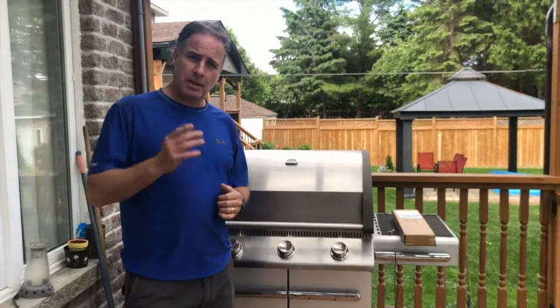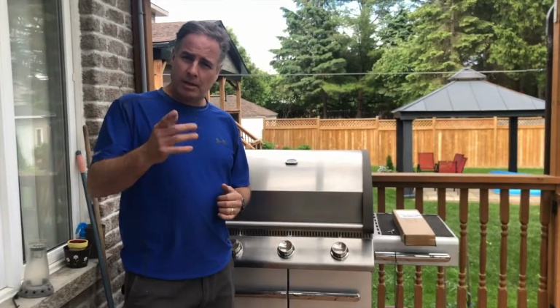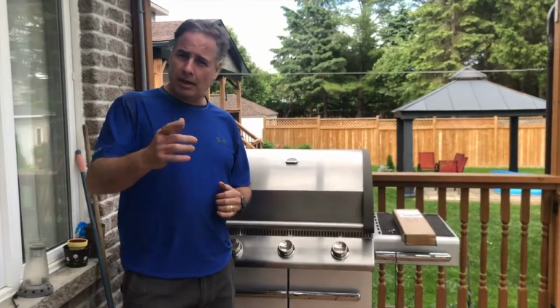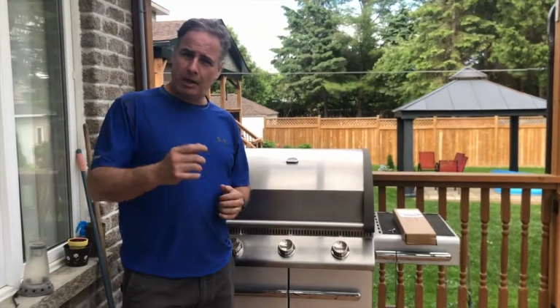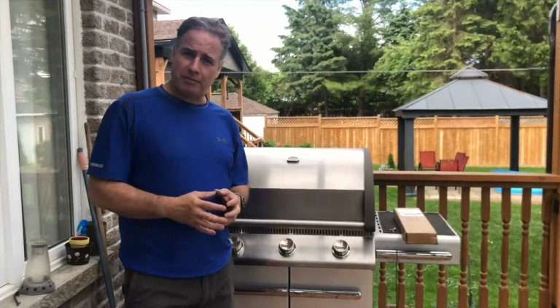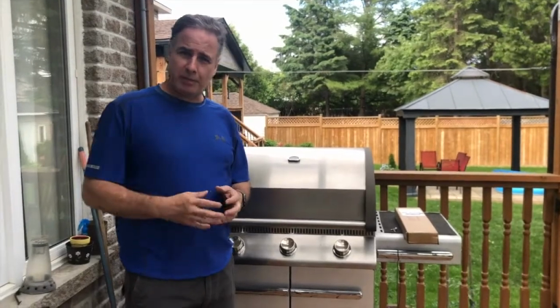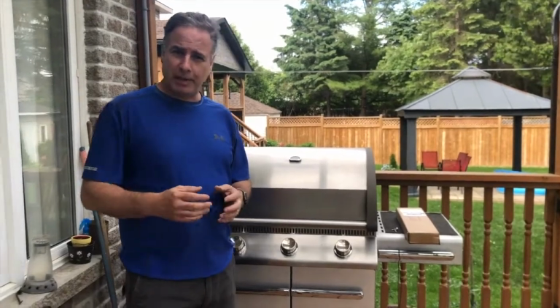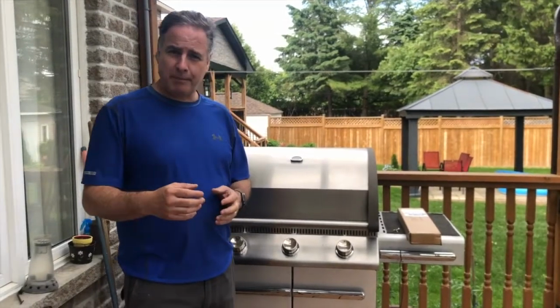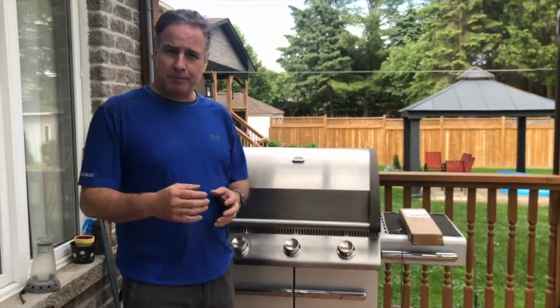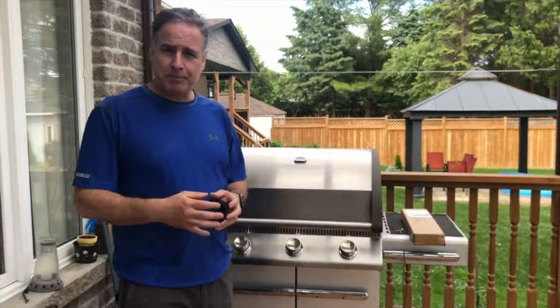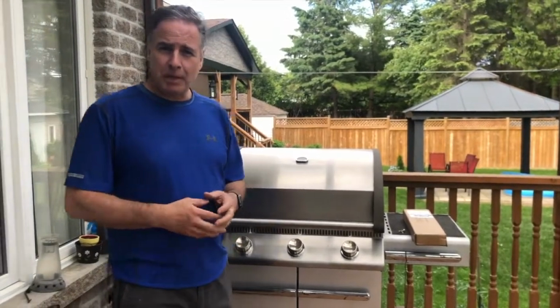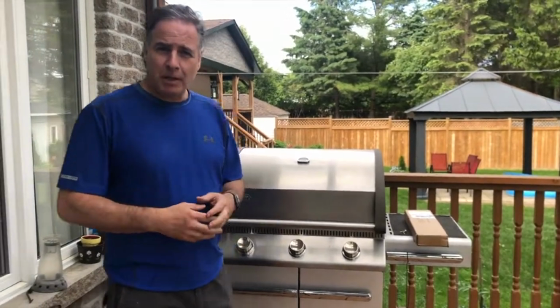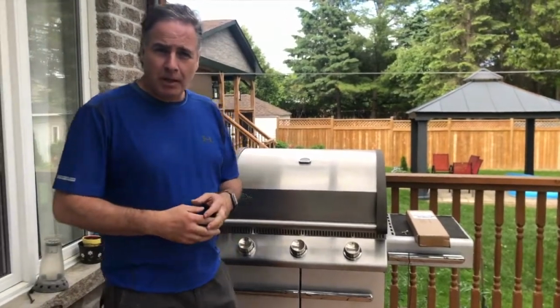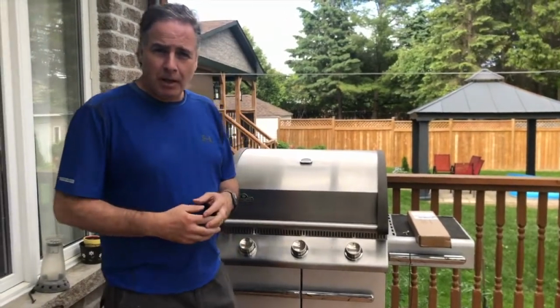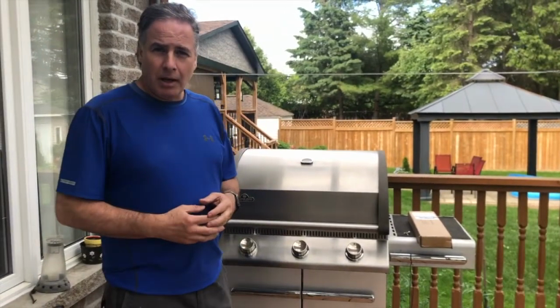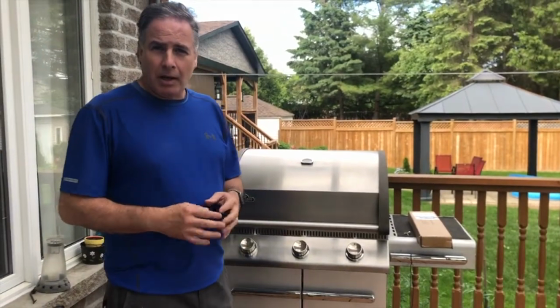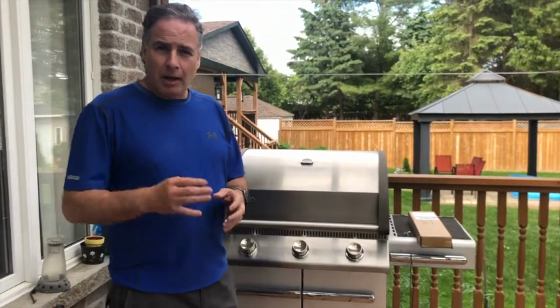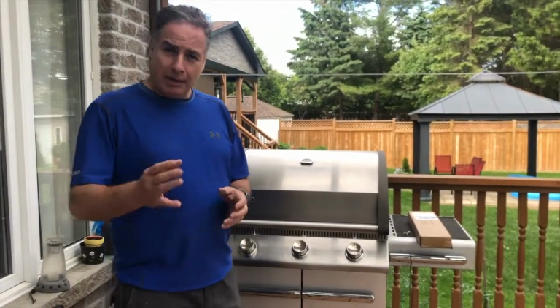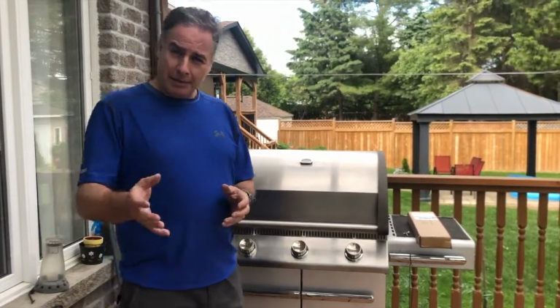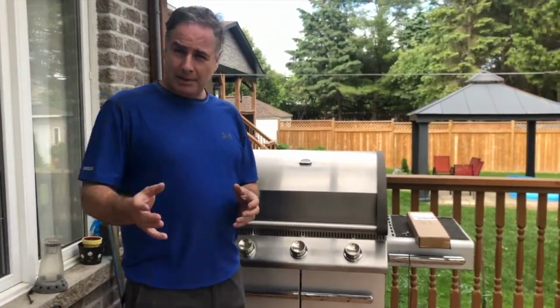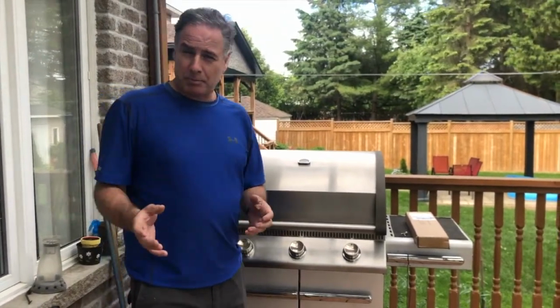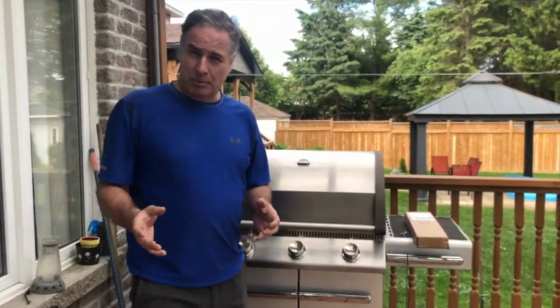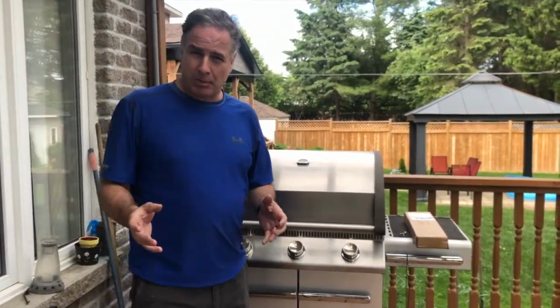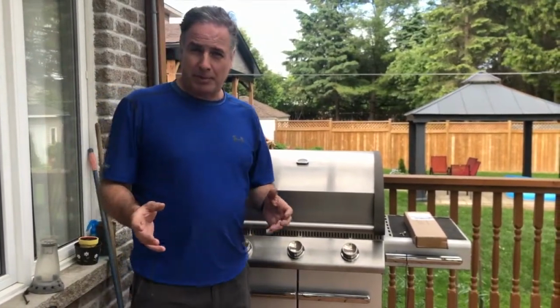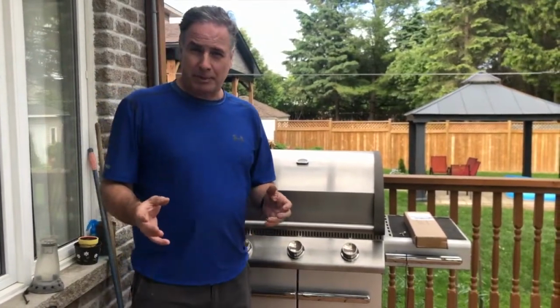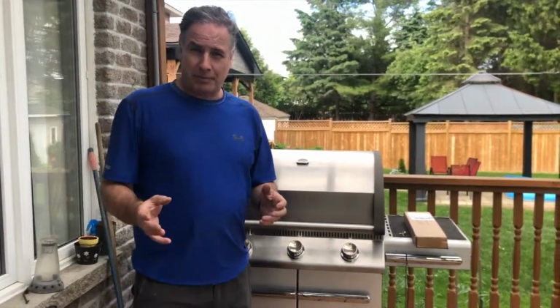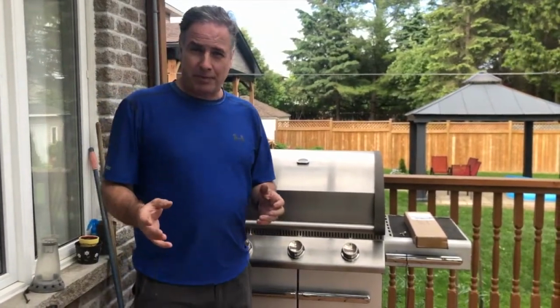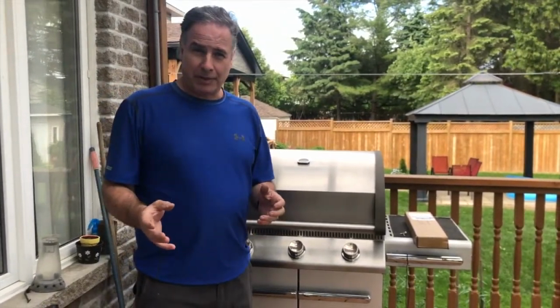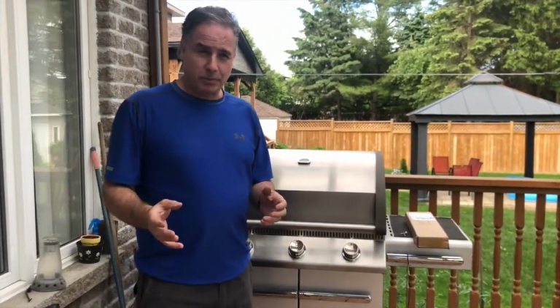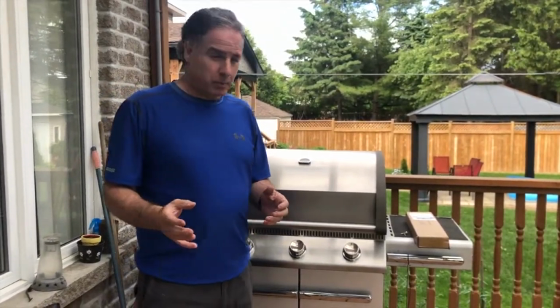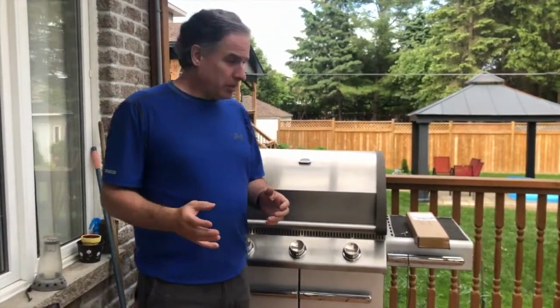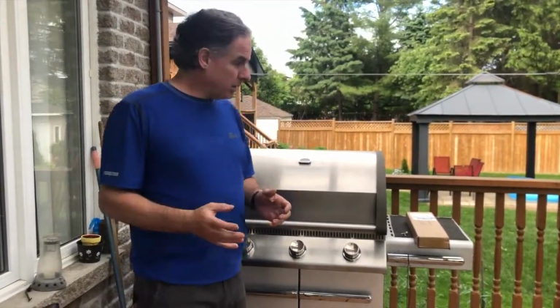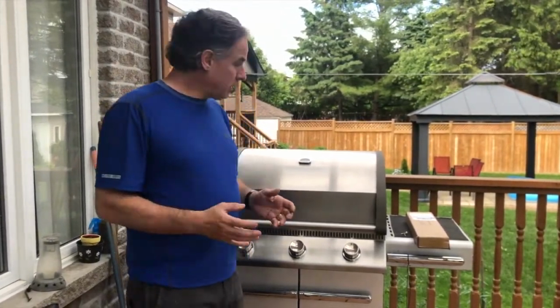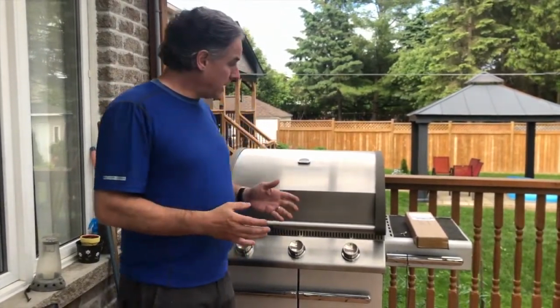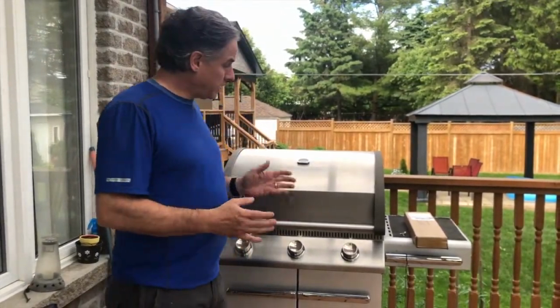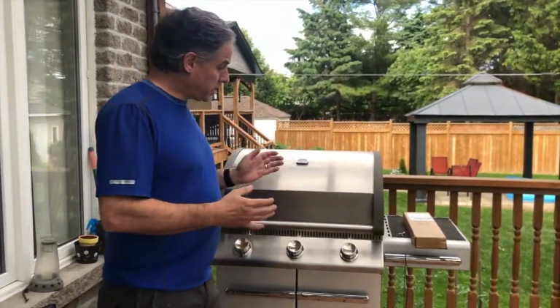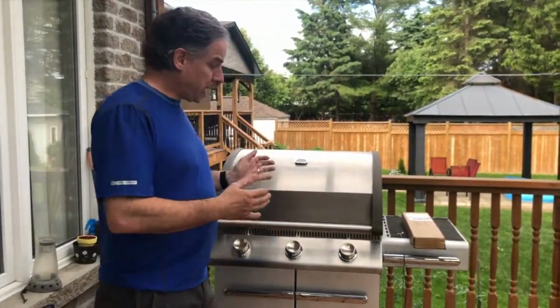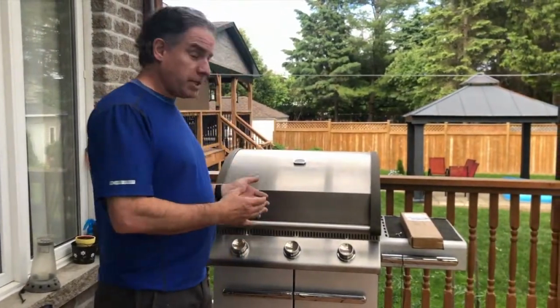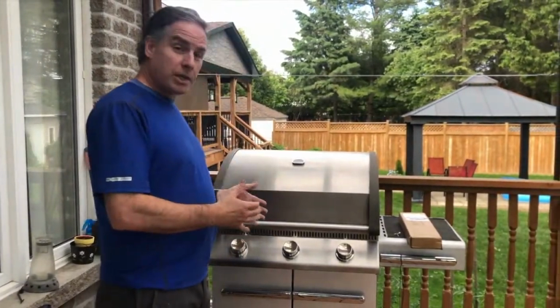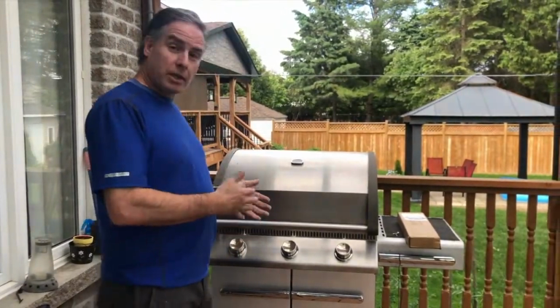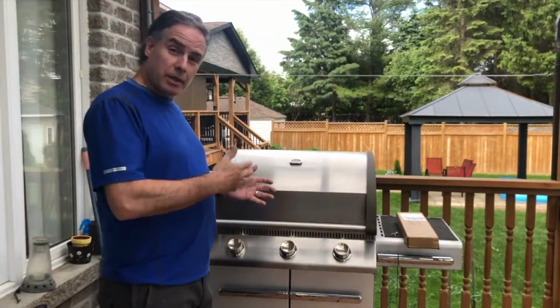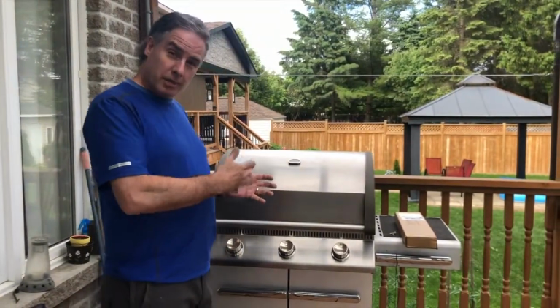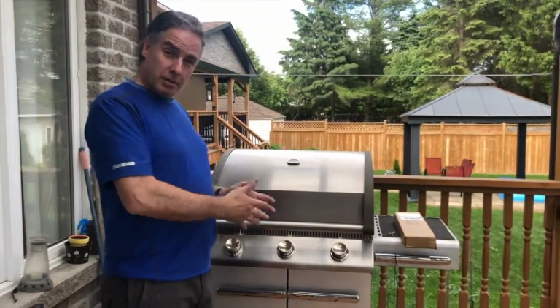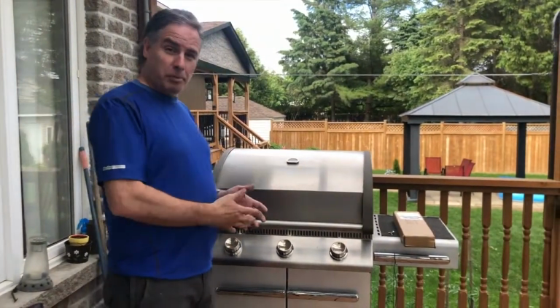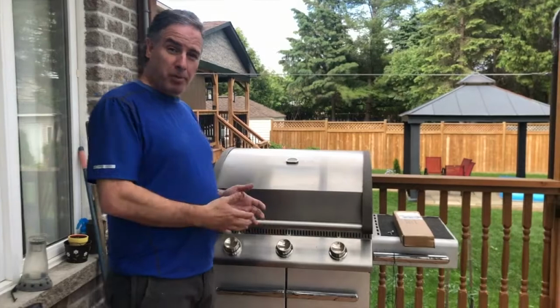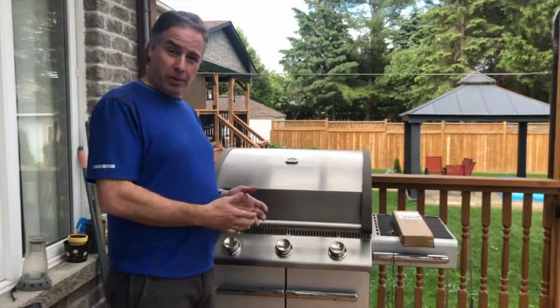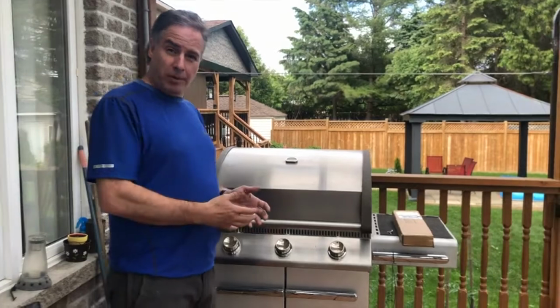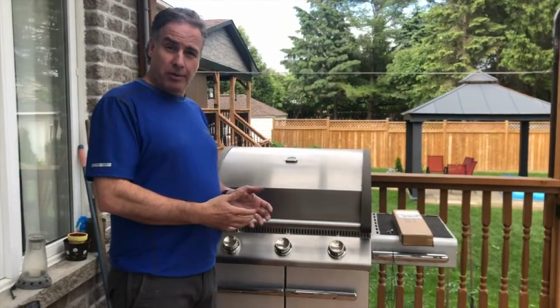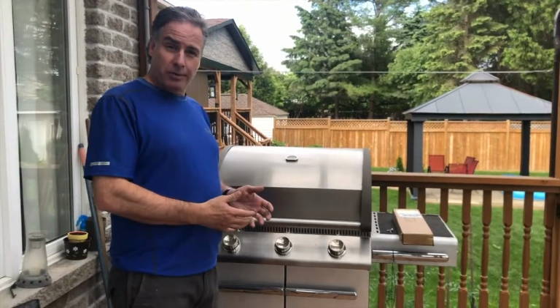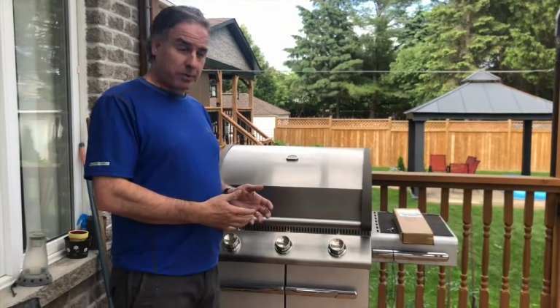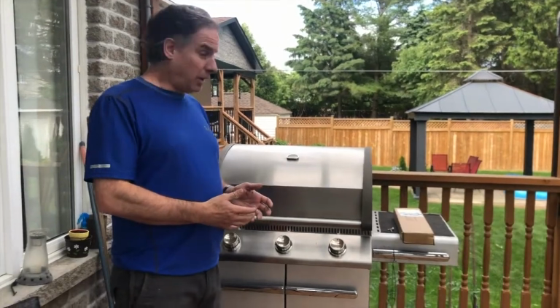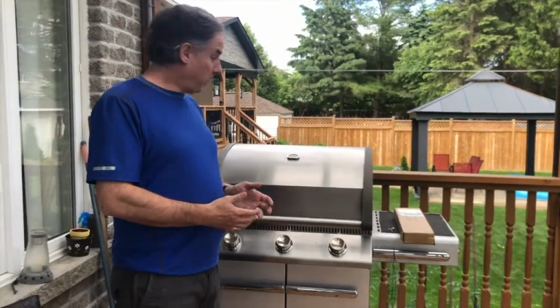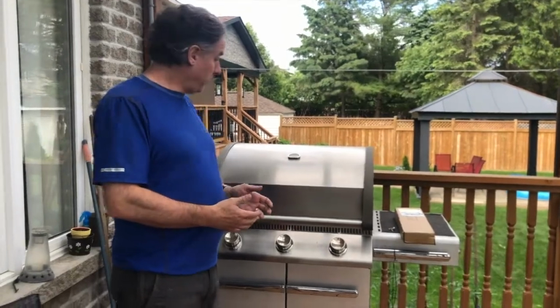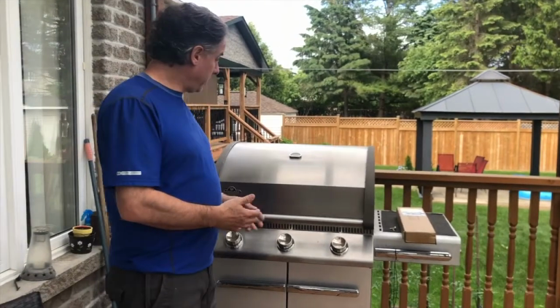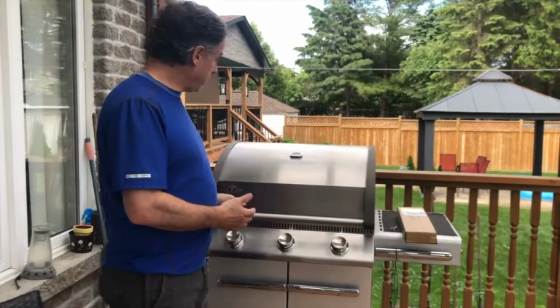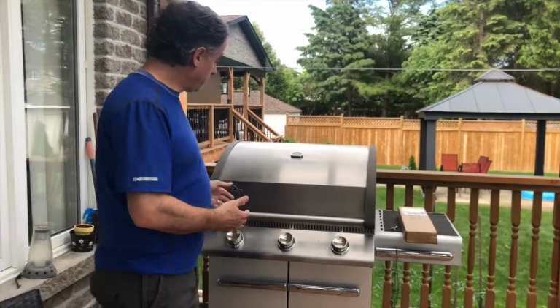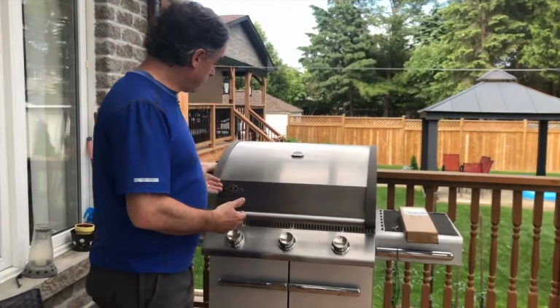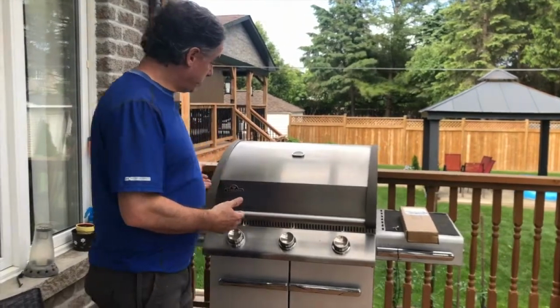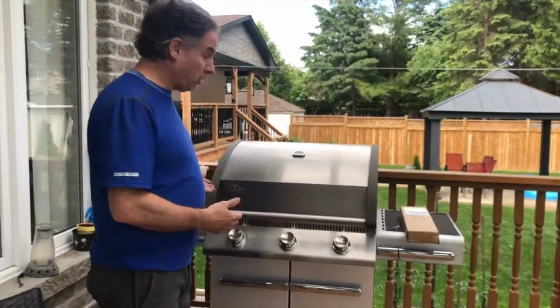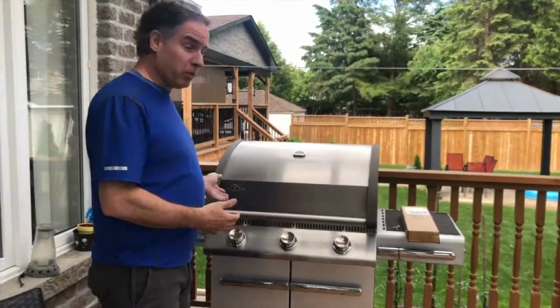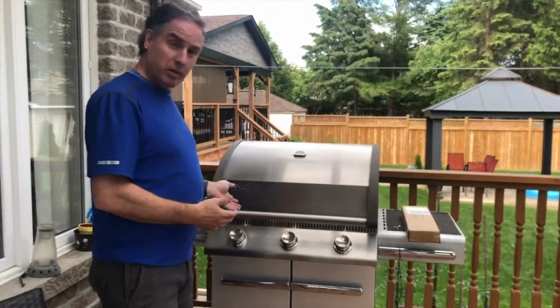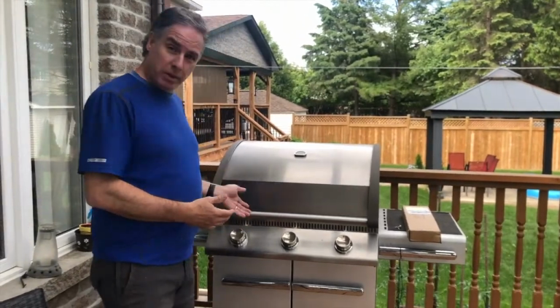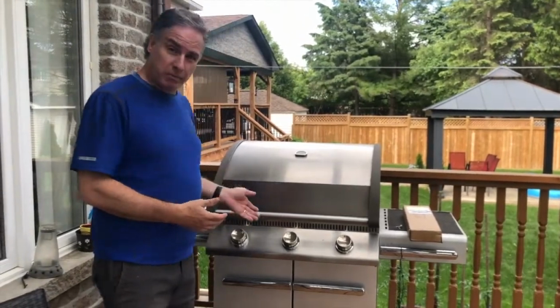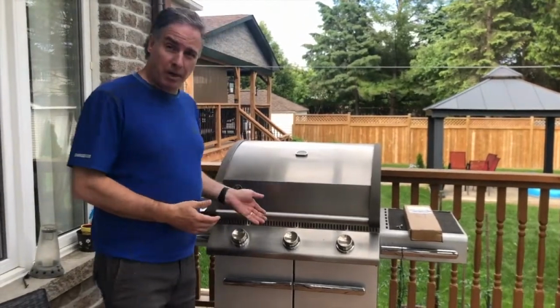Hey everybody. On this episode of Mr. Fix, we're going to look at changing the burners on one of these Napoleon barbecues.